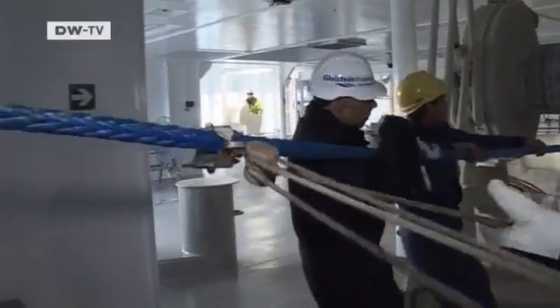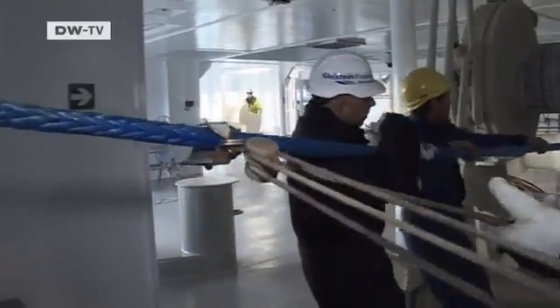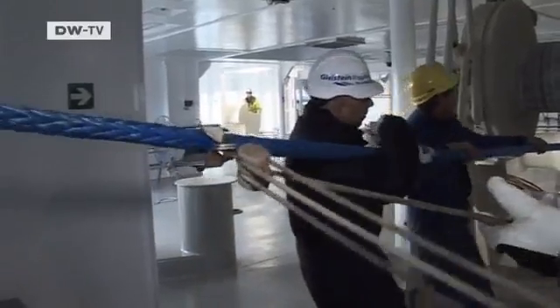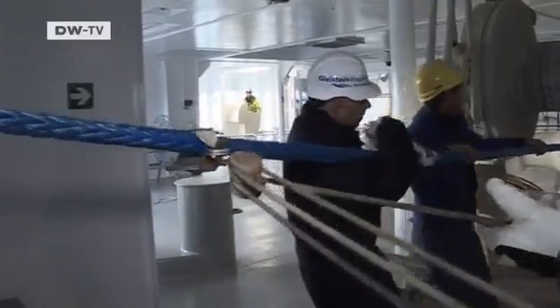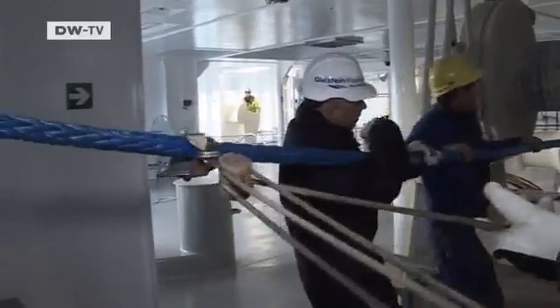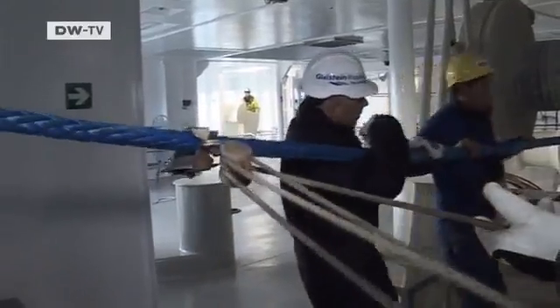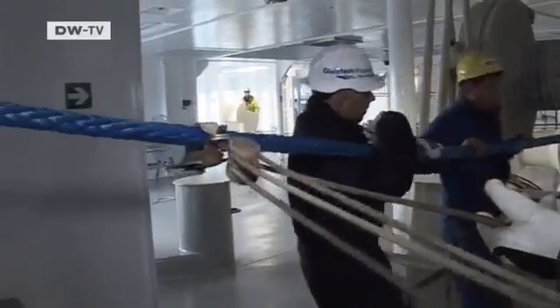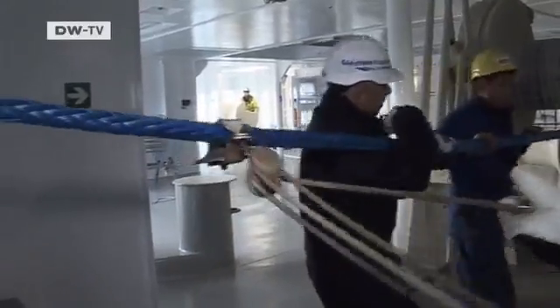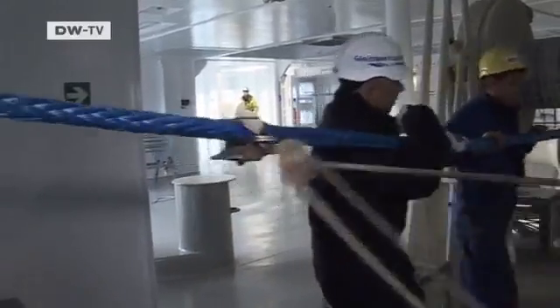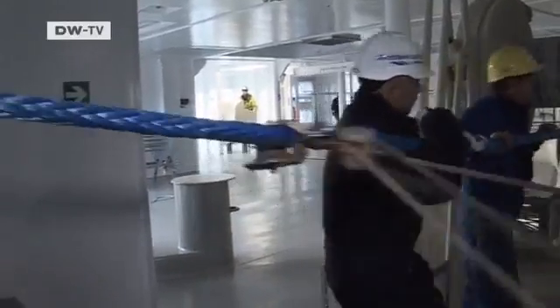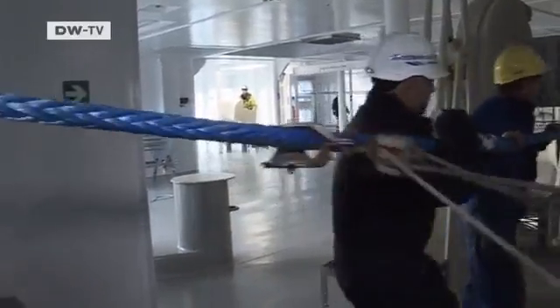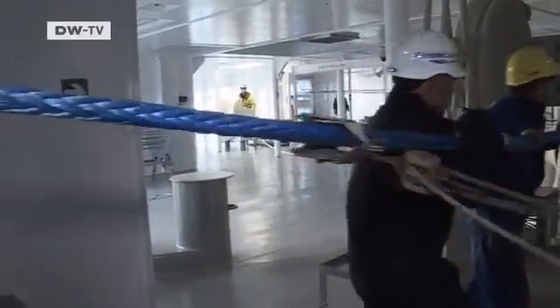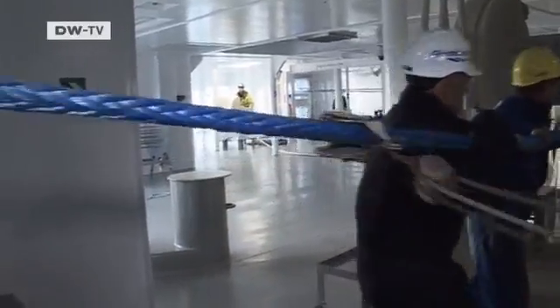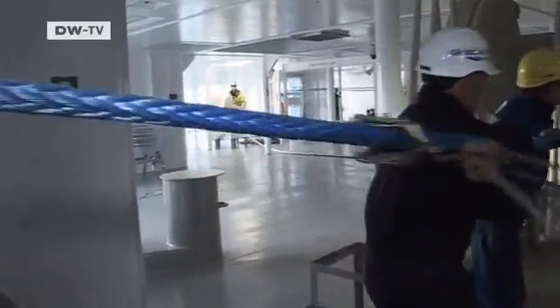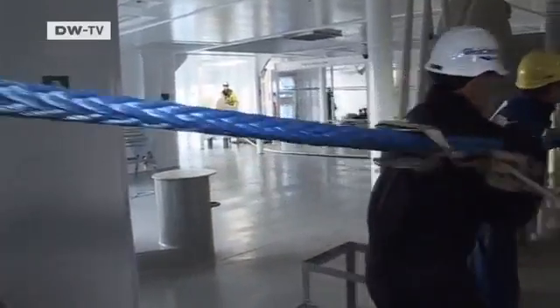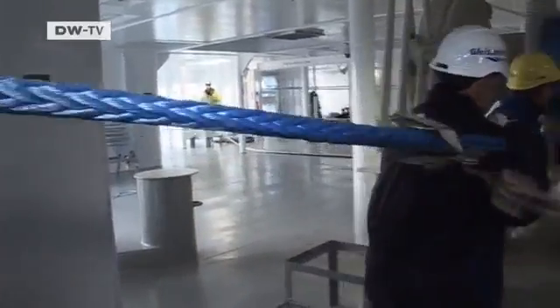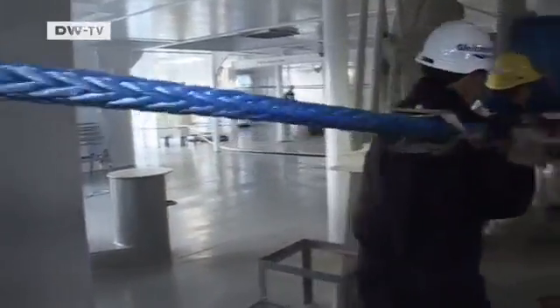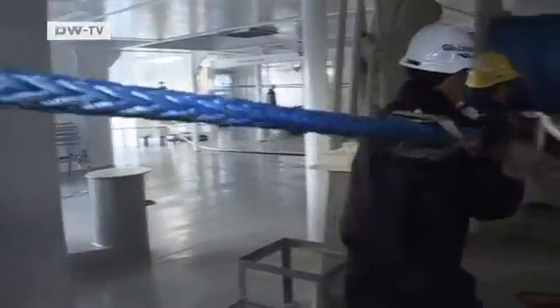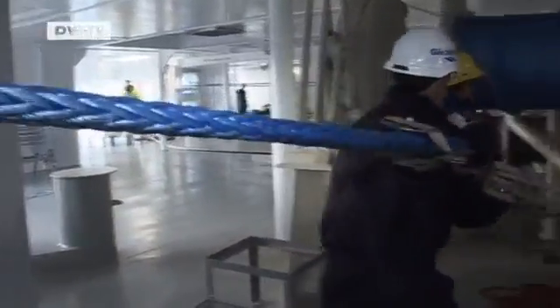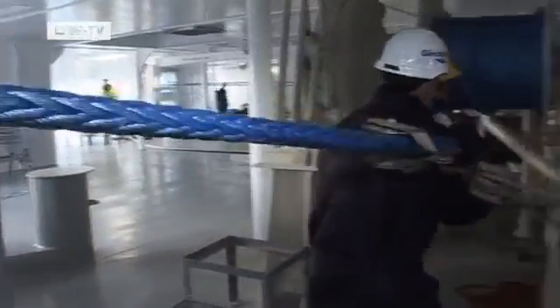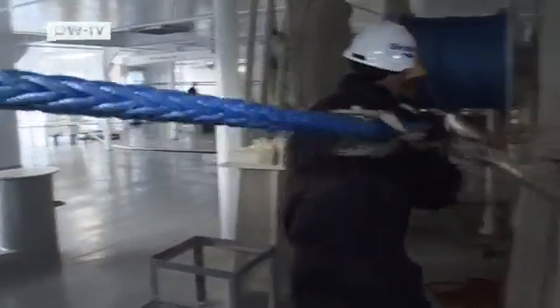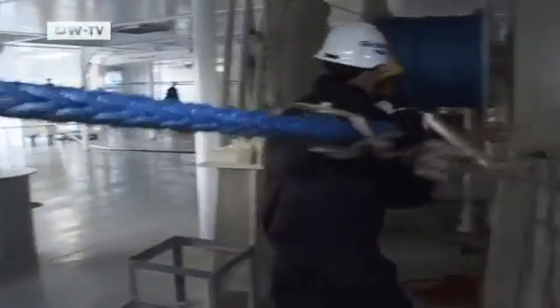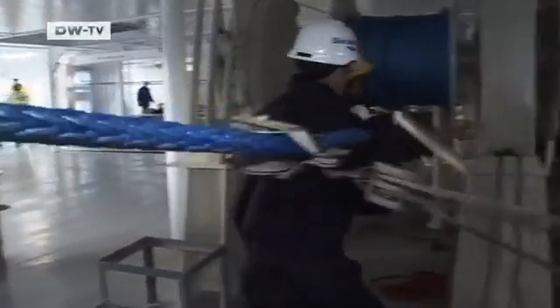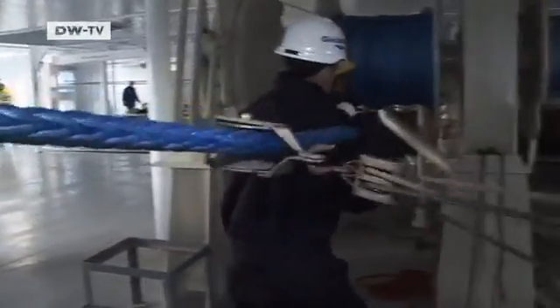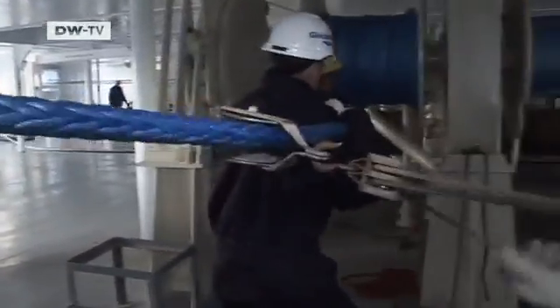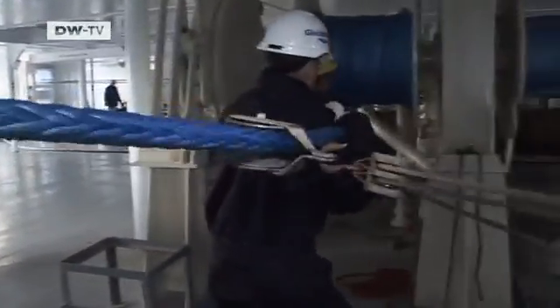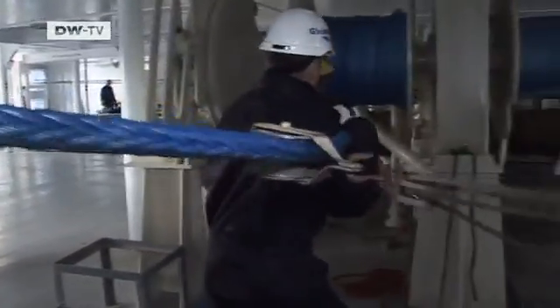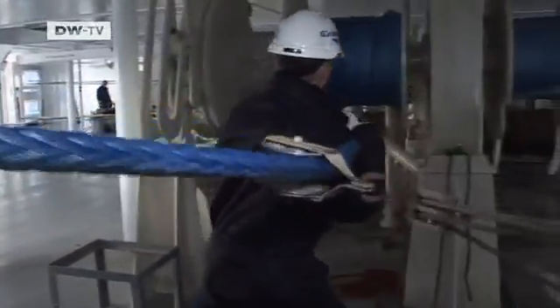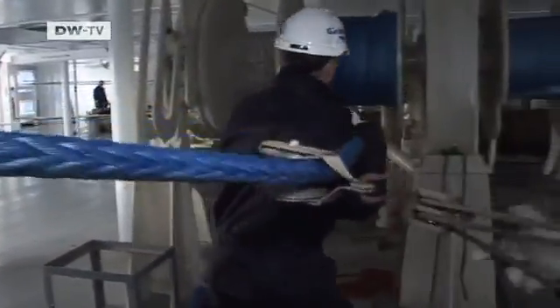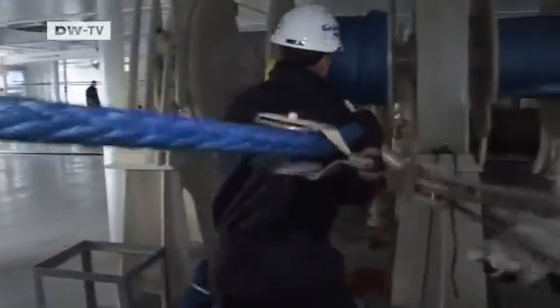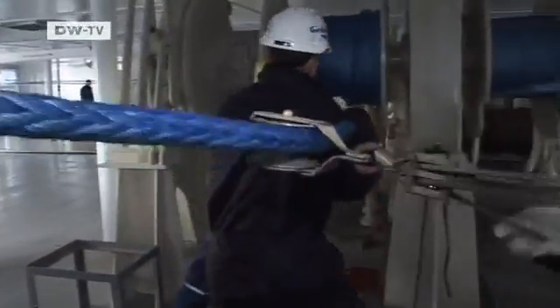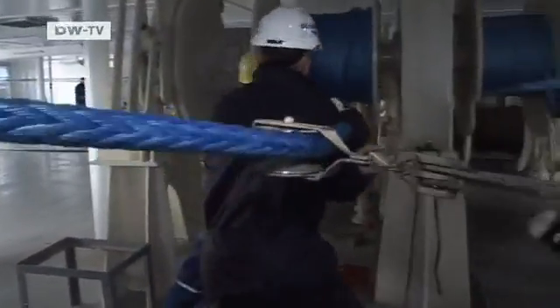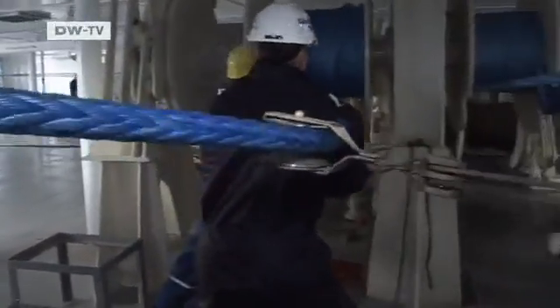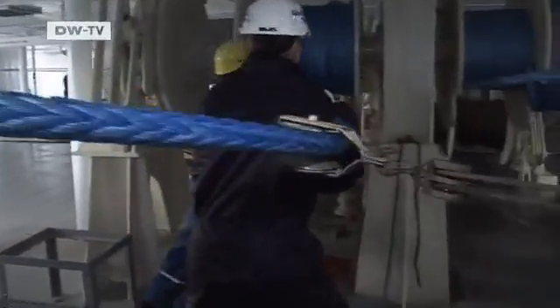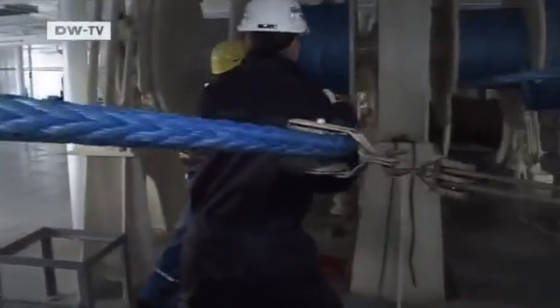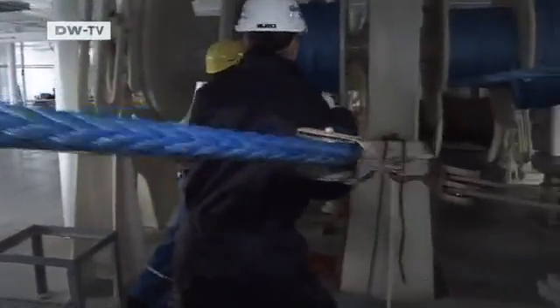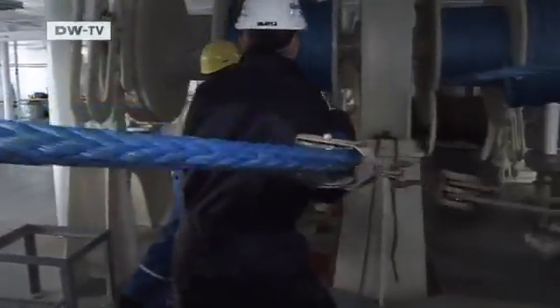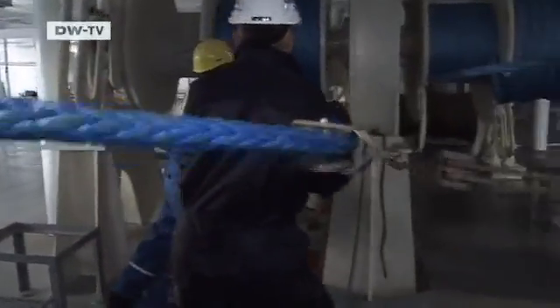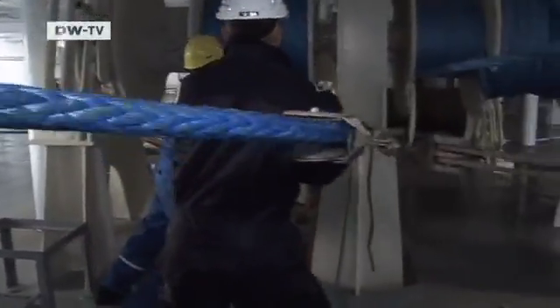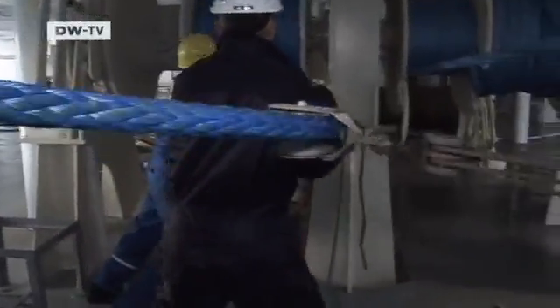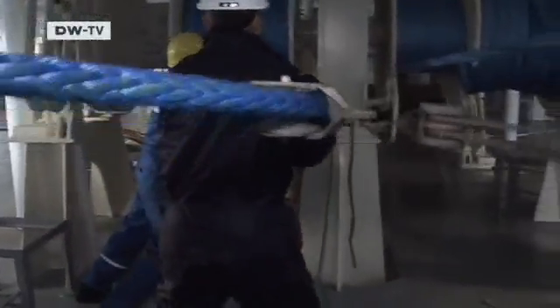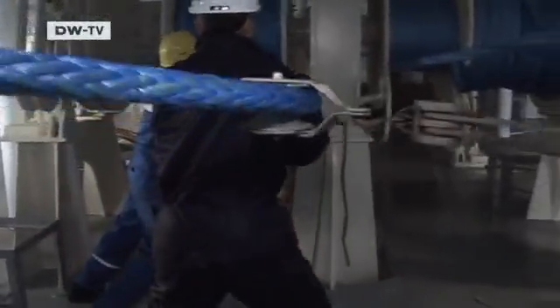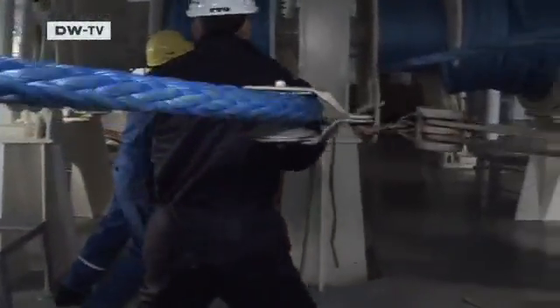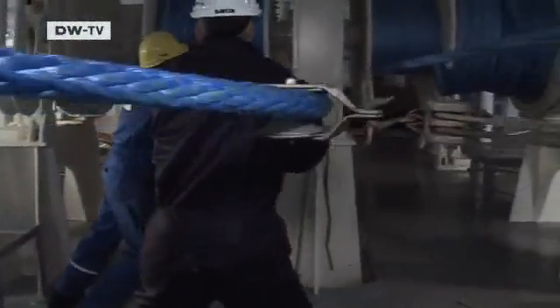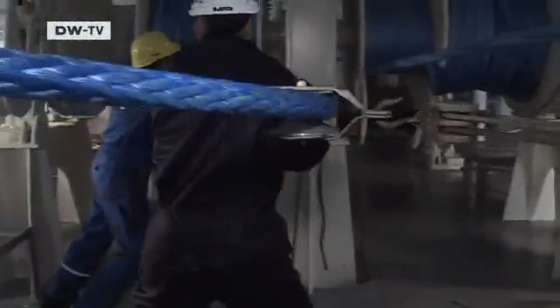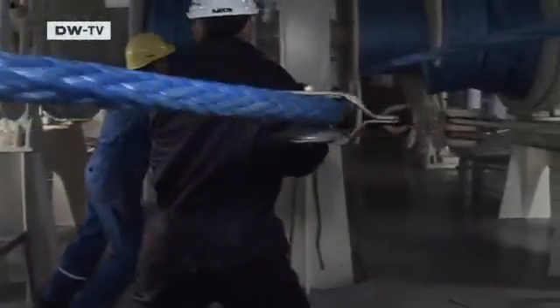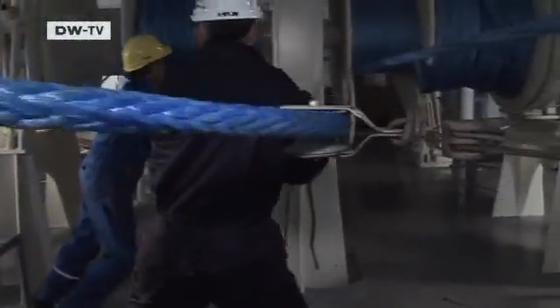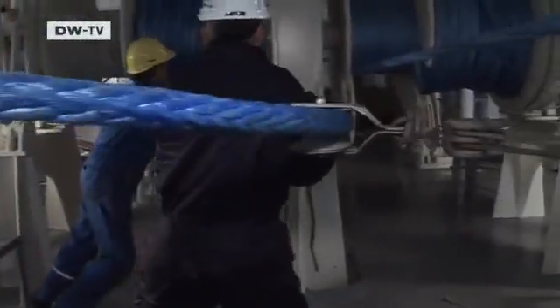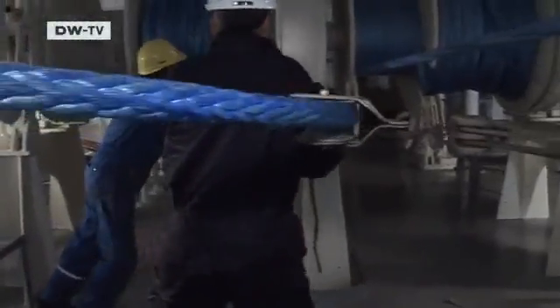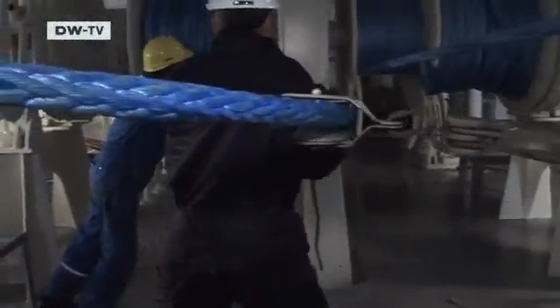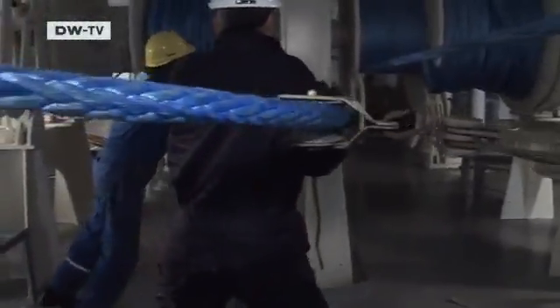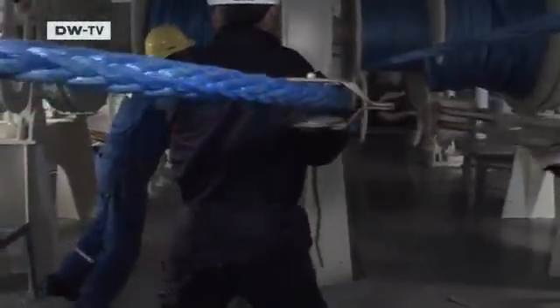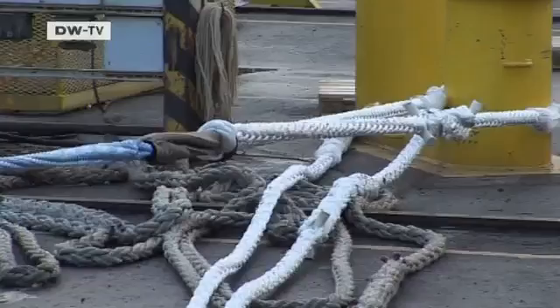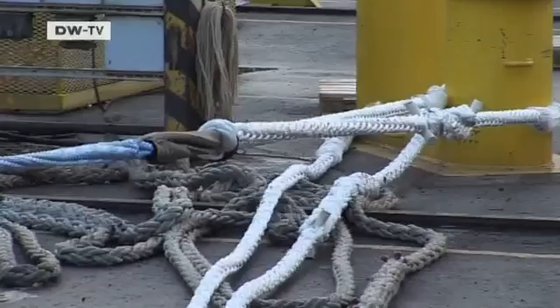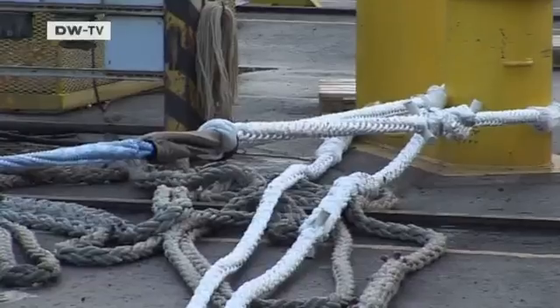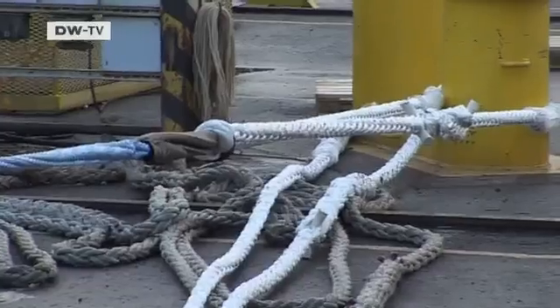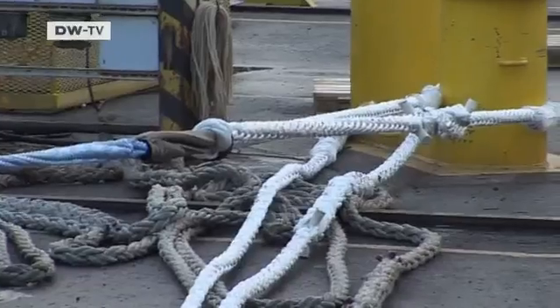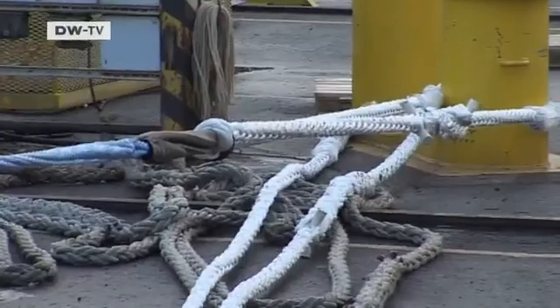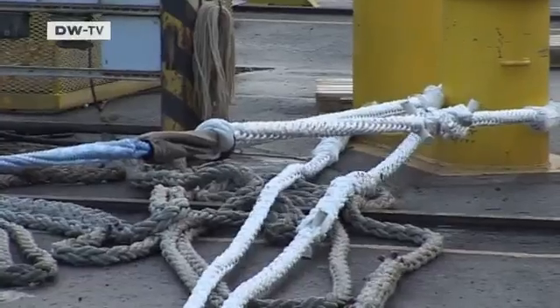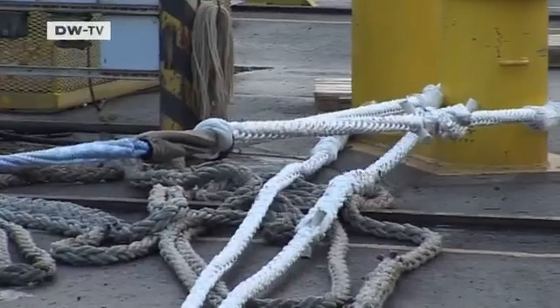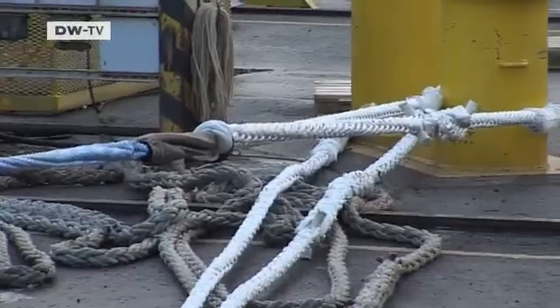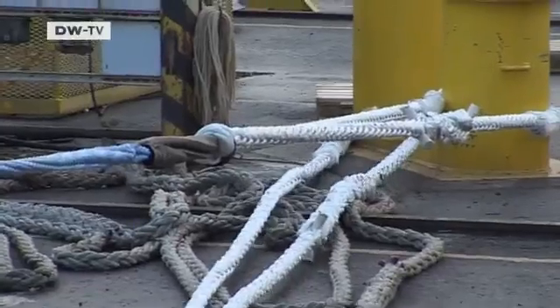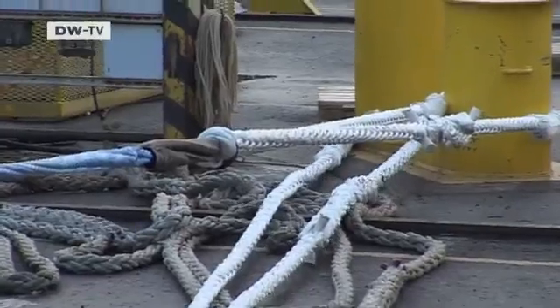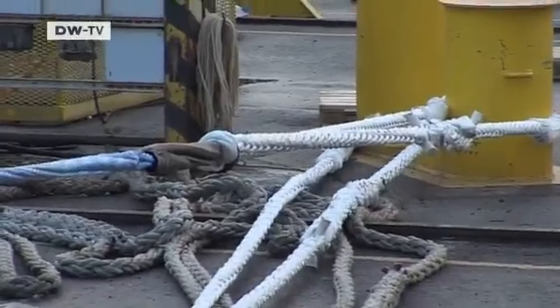The workers have to stay fully focused. The ropes can't be allowed to form knots, so they have to remain taut at all times.